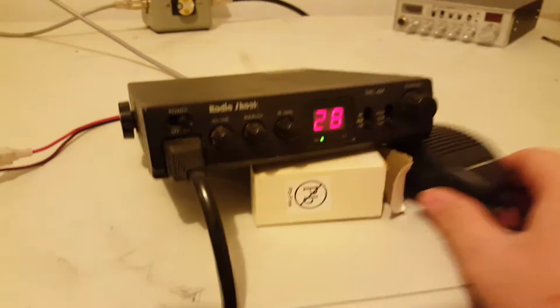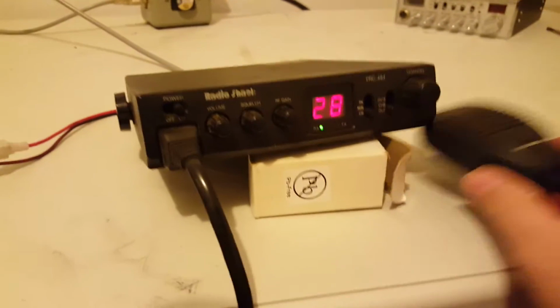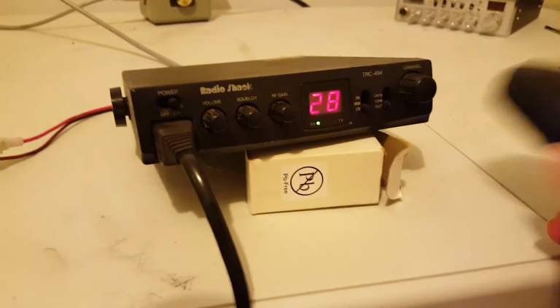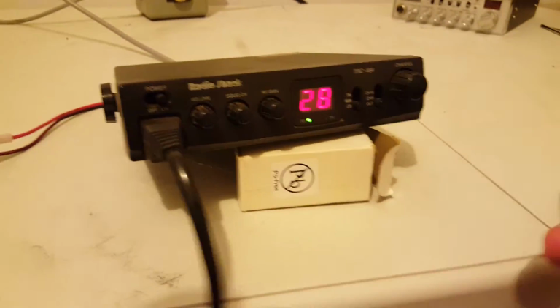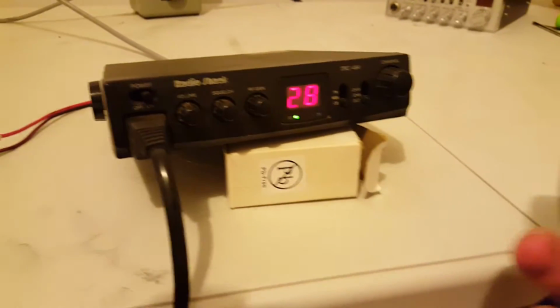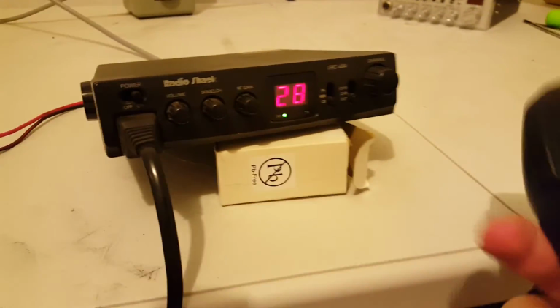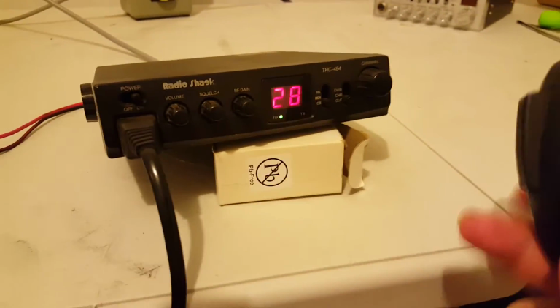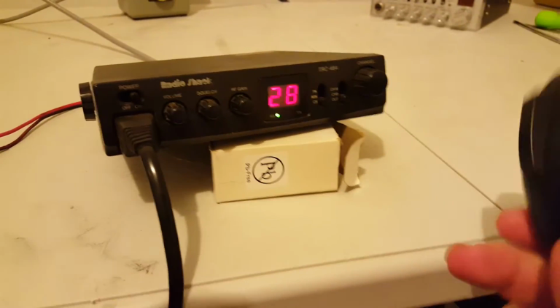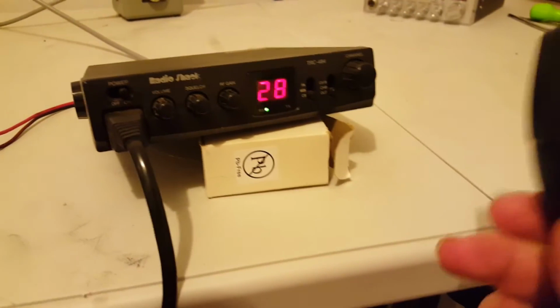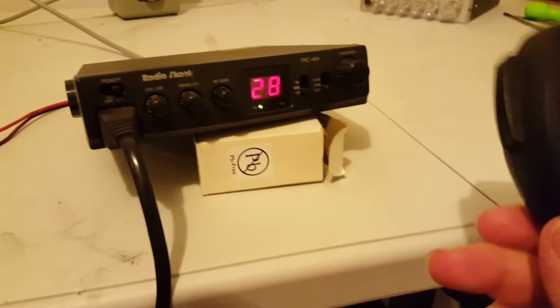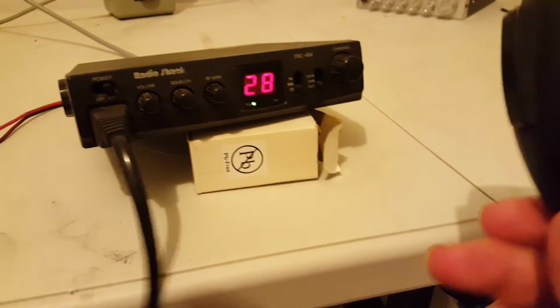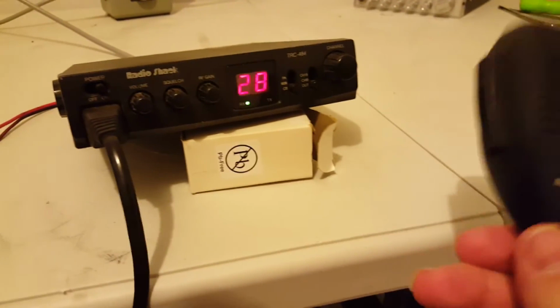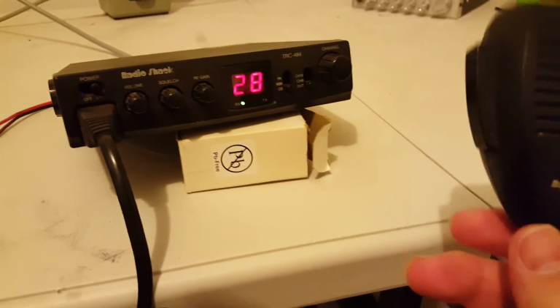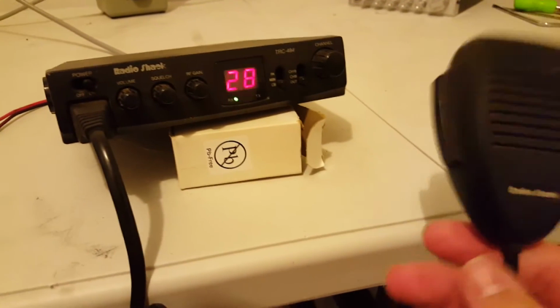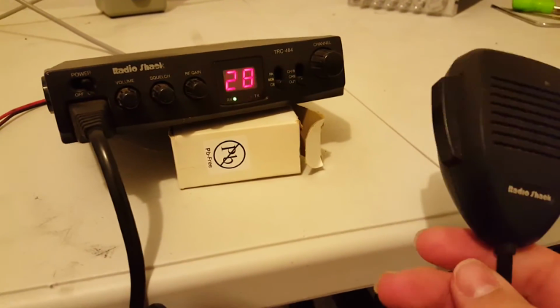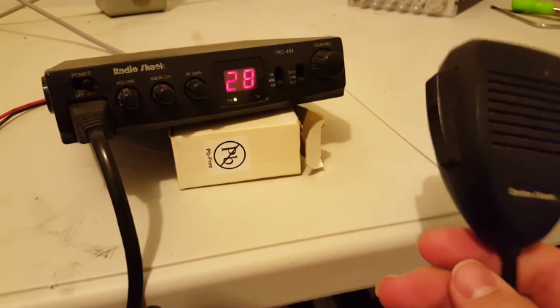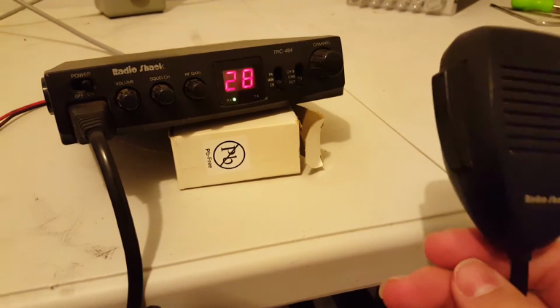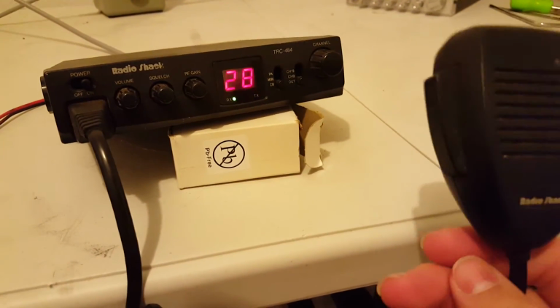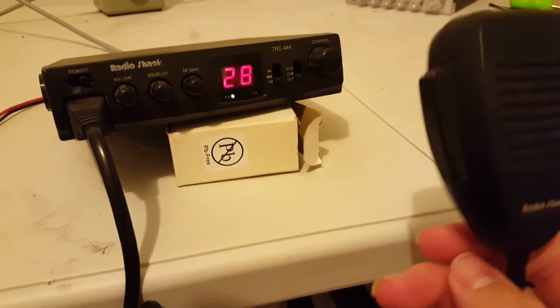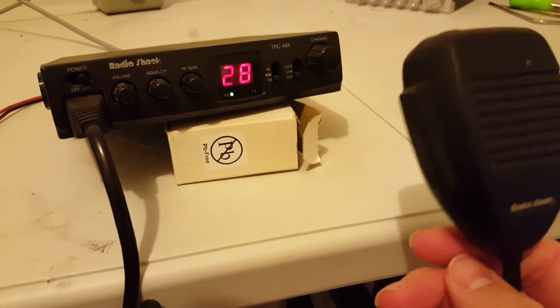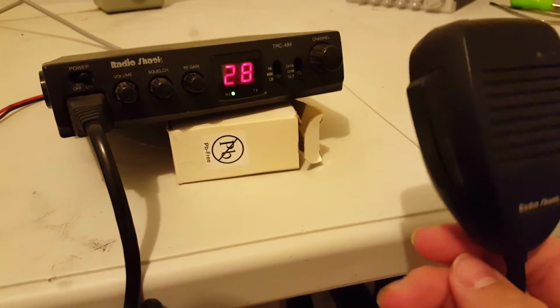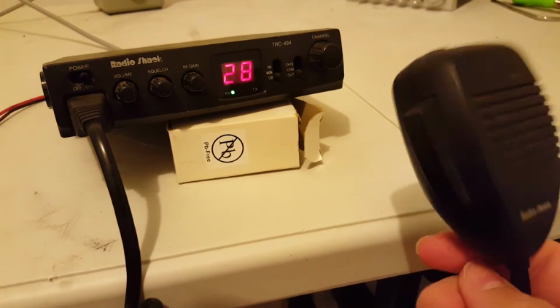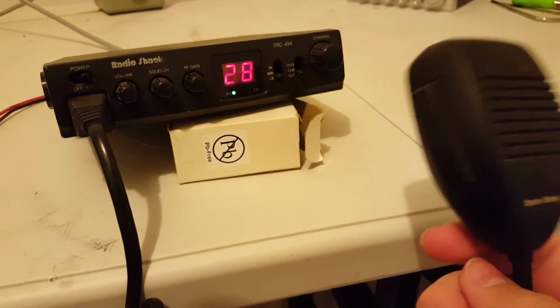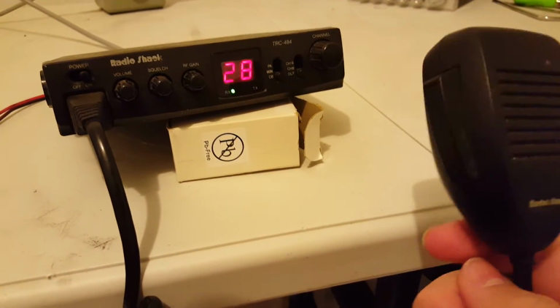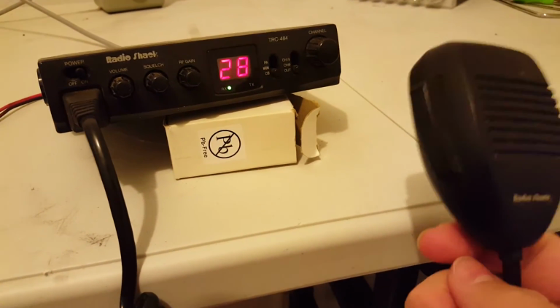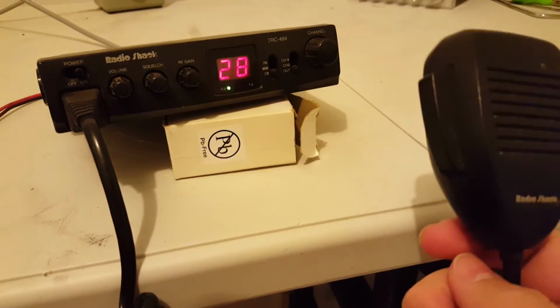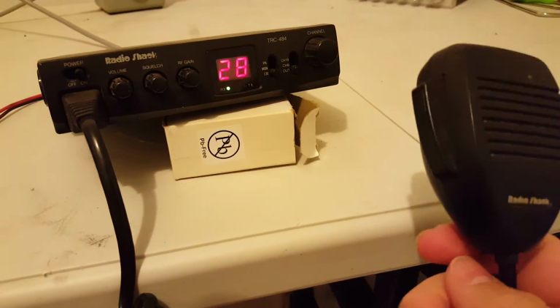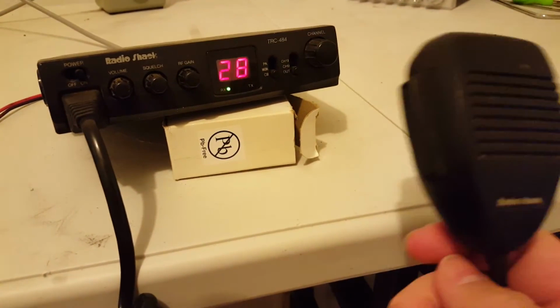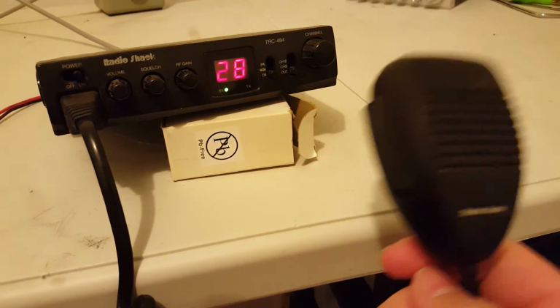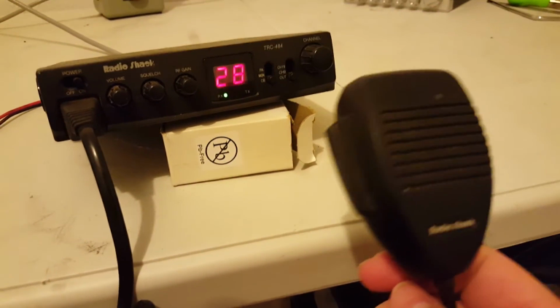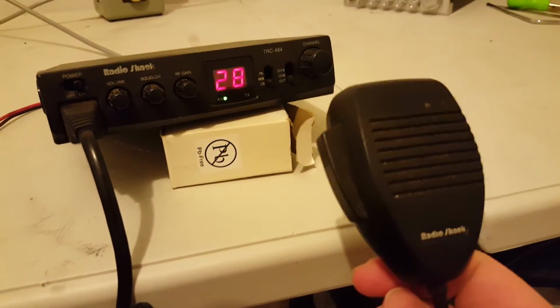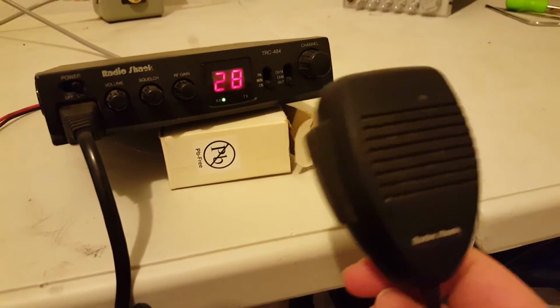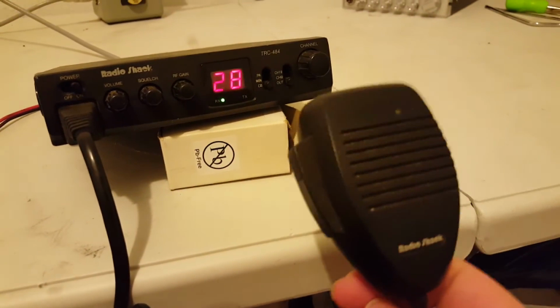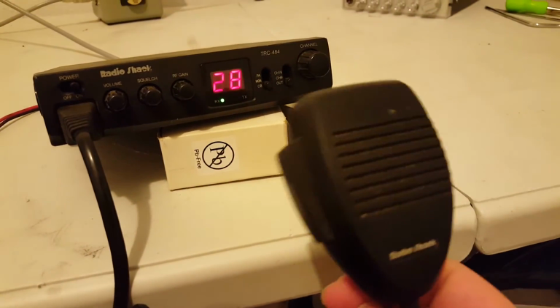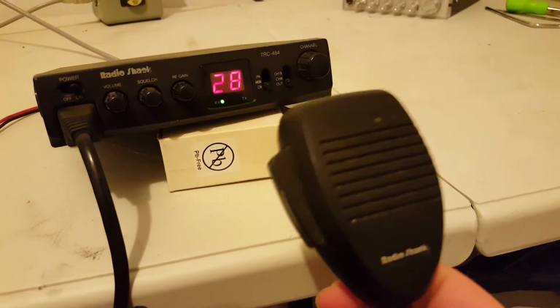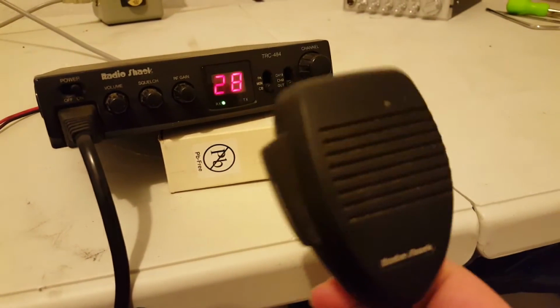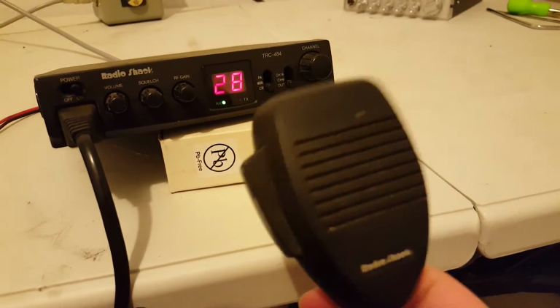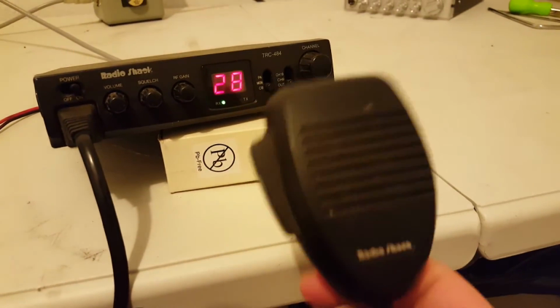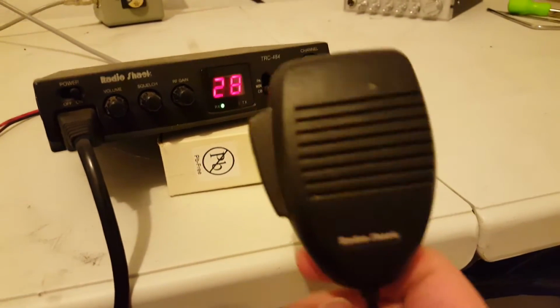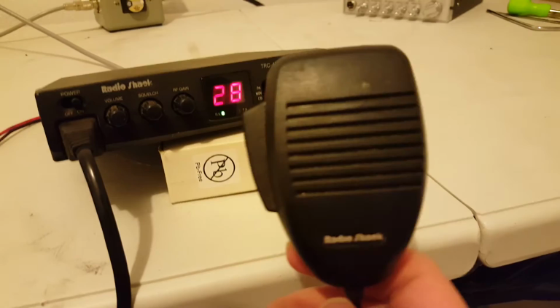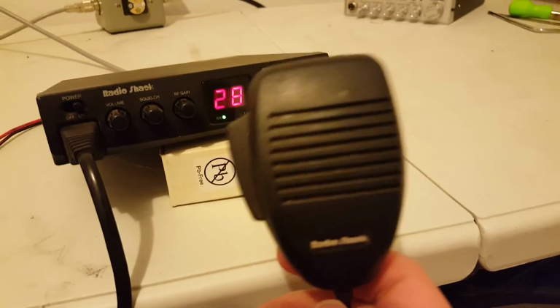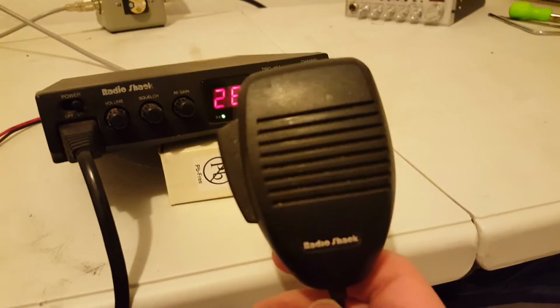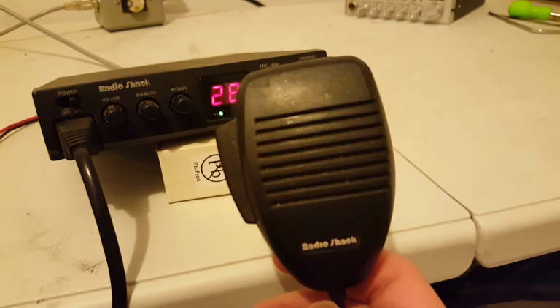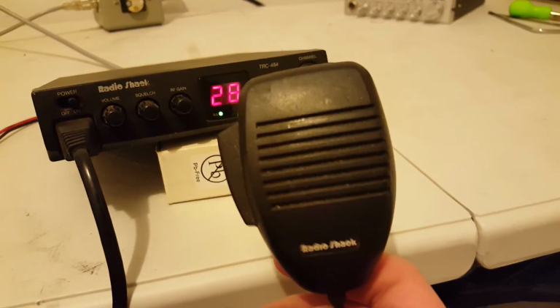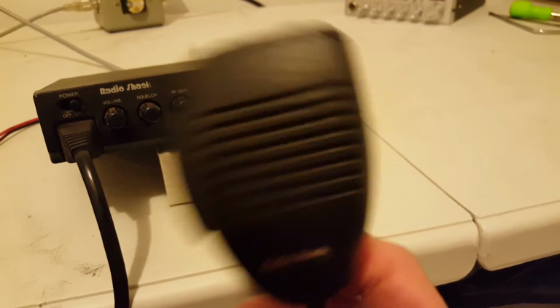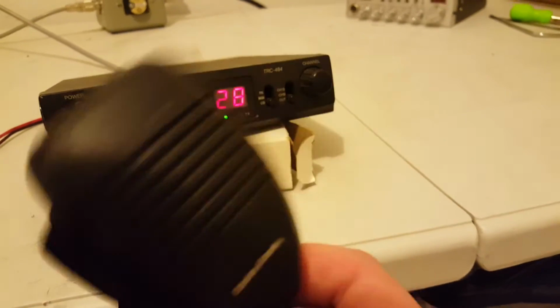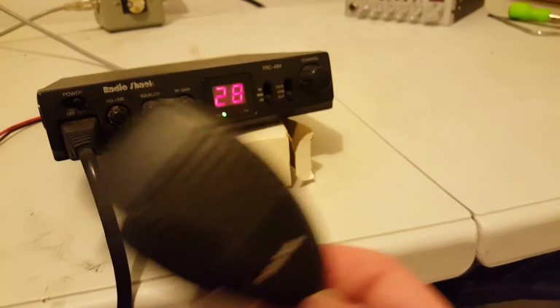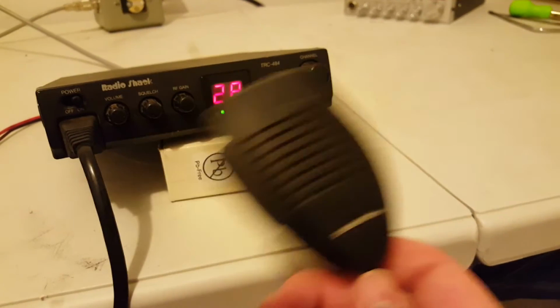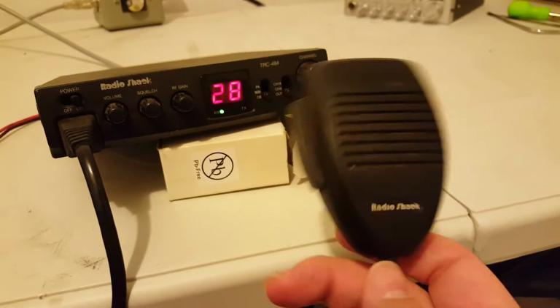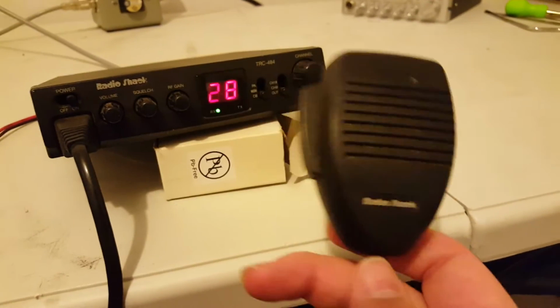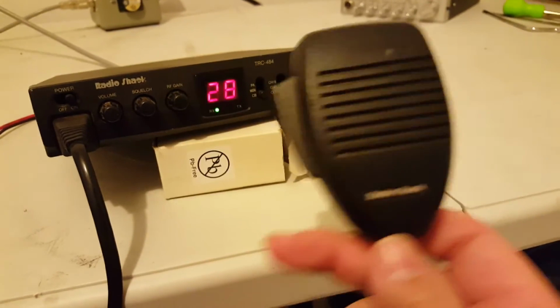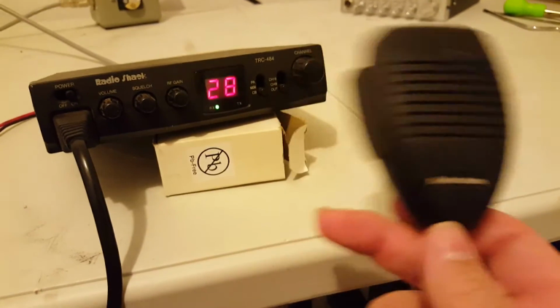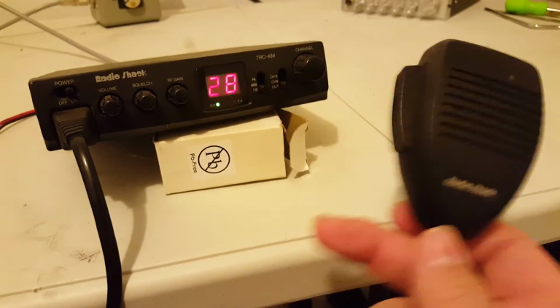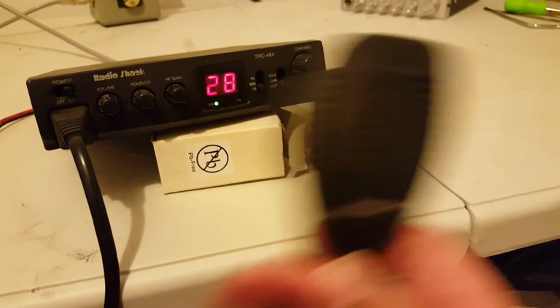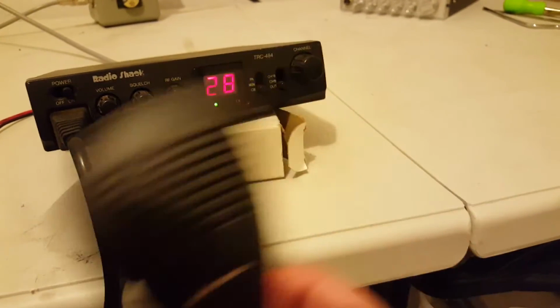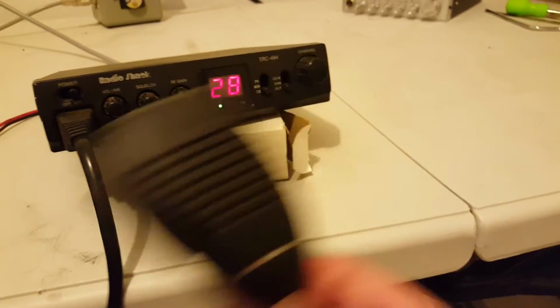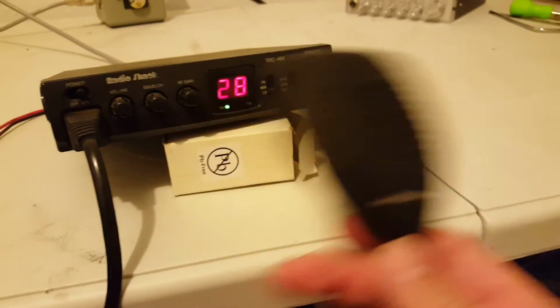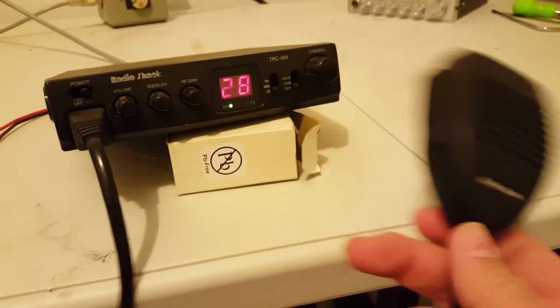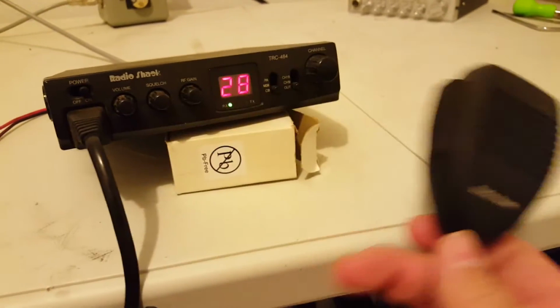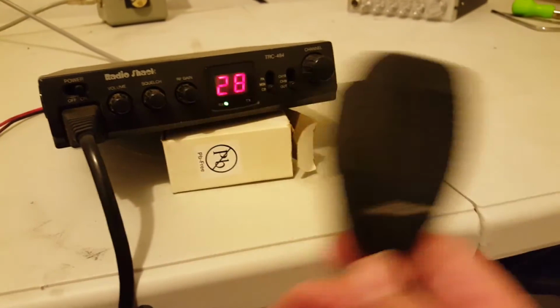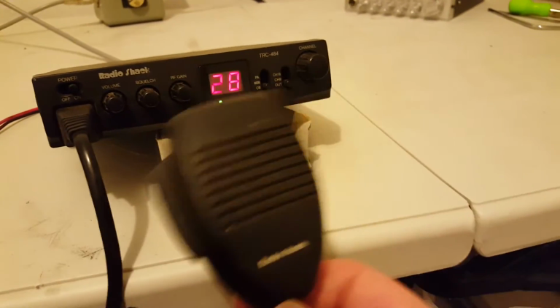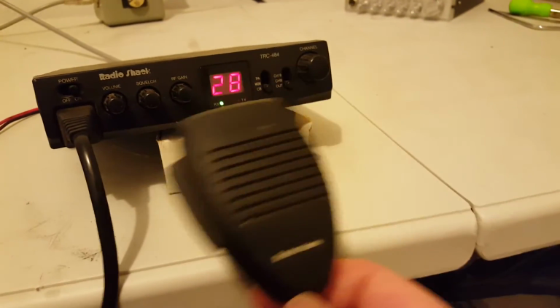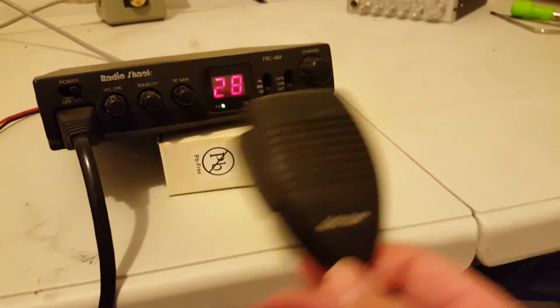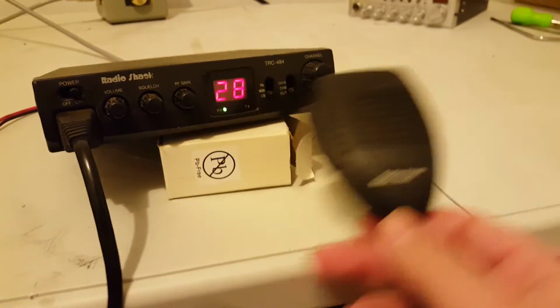The mic is basically like a noise-canceling stock mic. It doesn't pick up hardly any background noise.